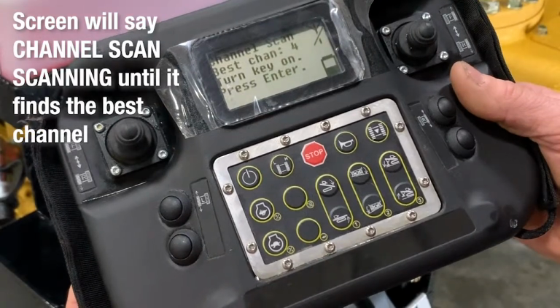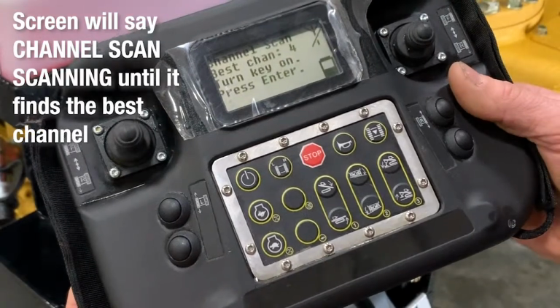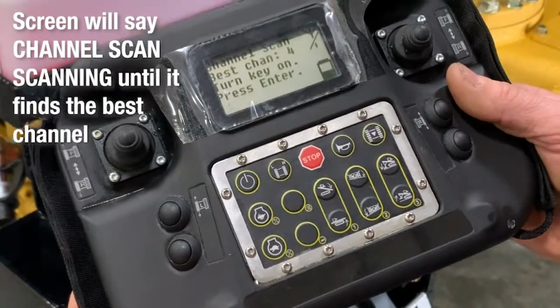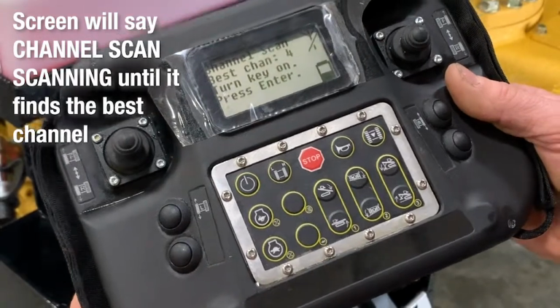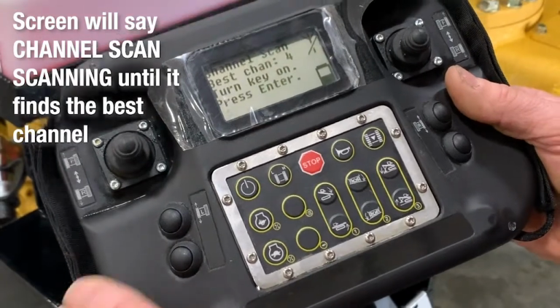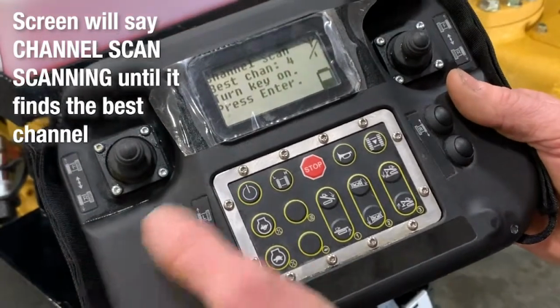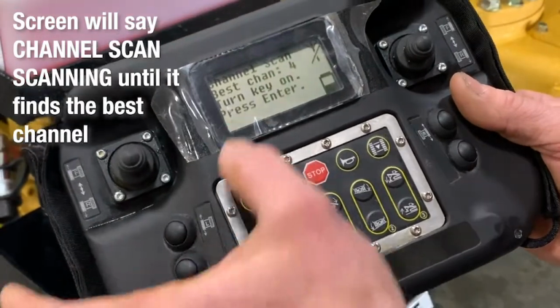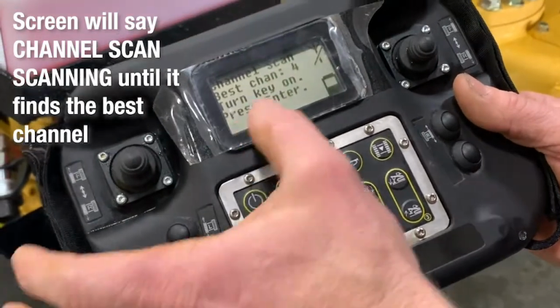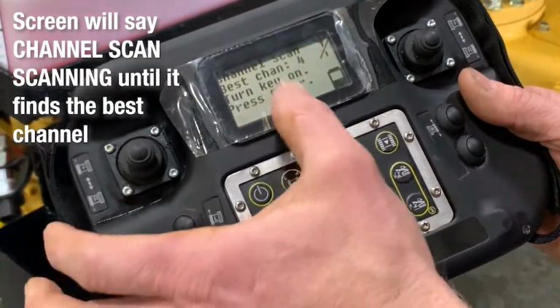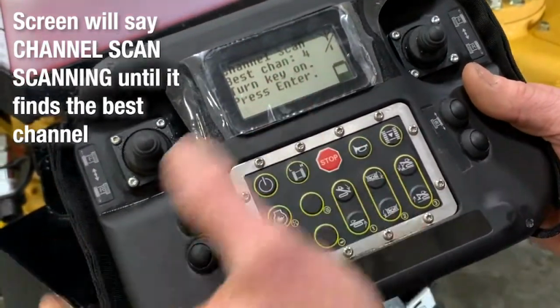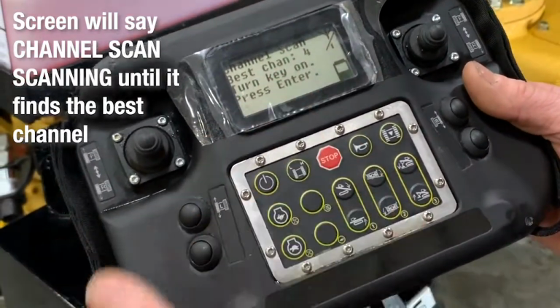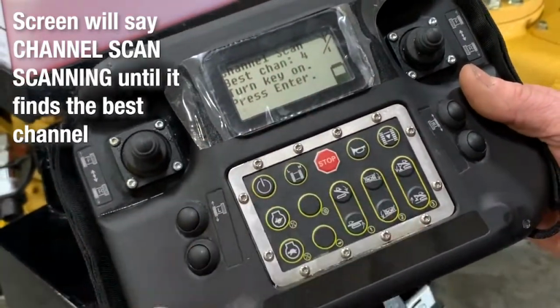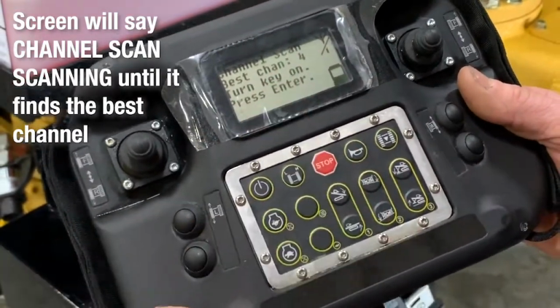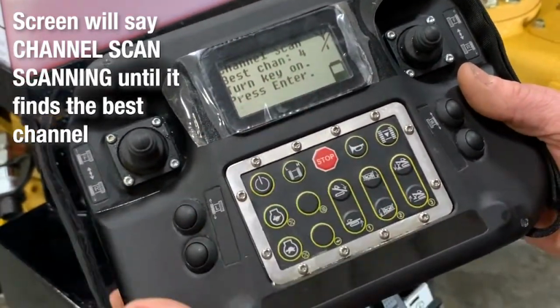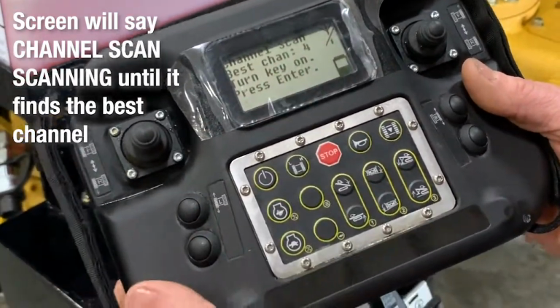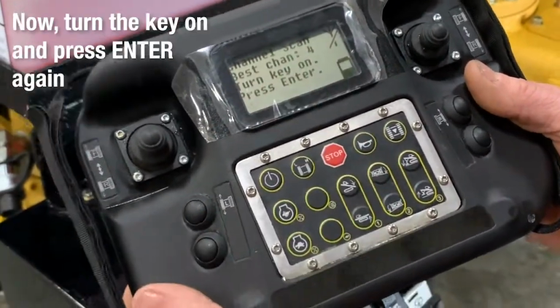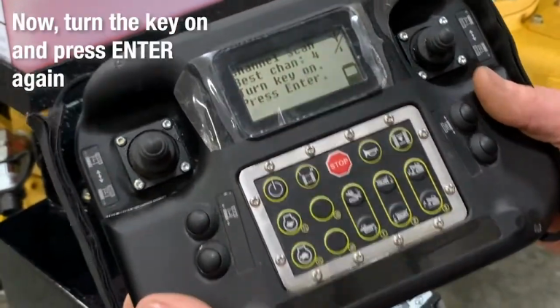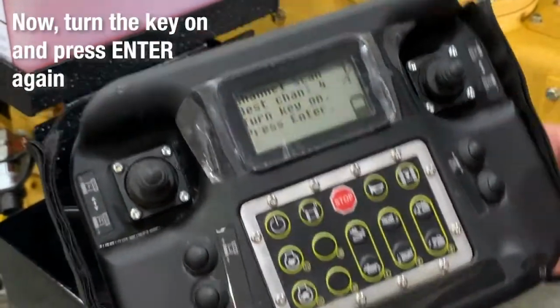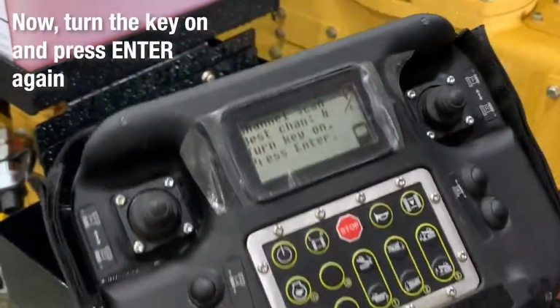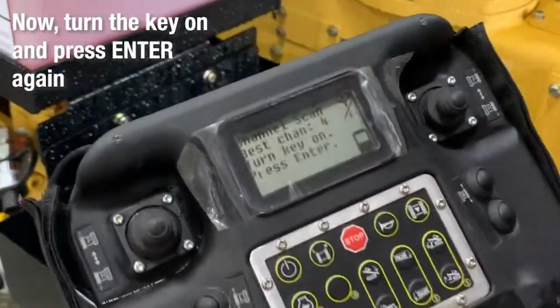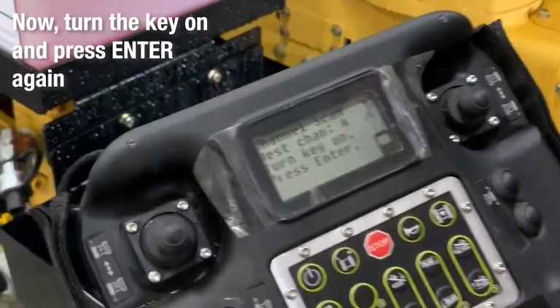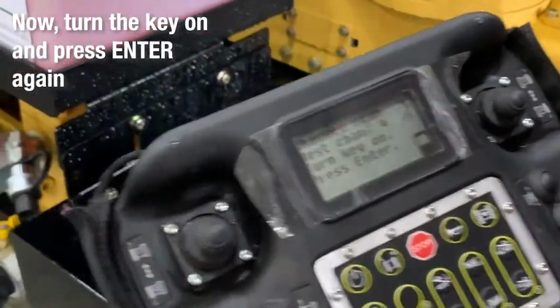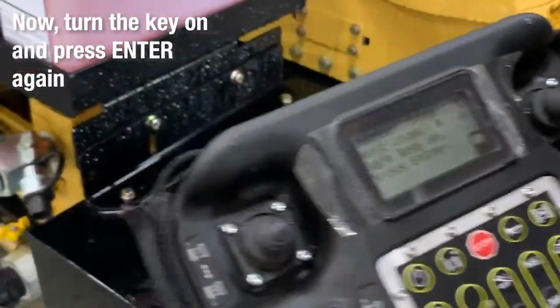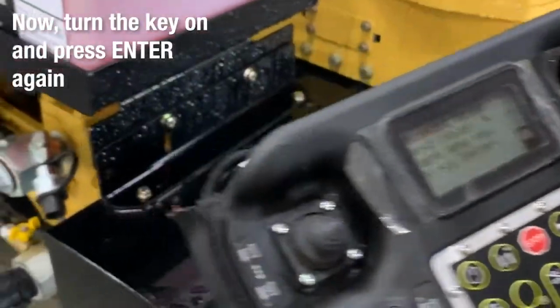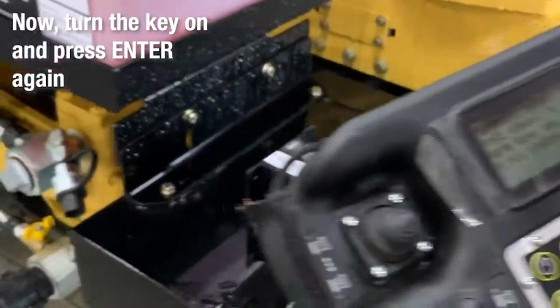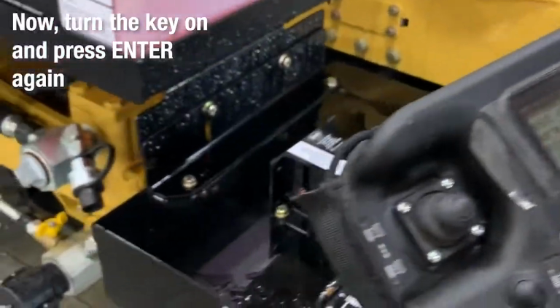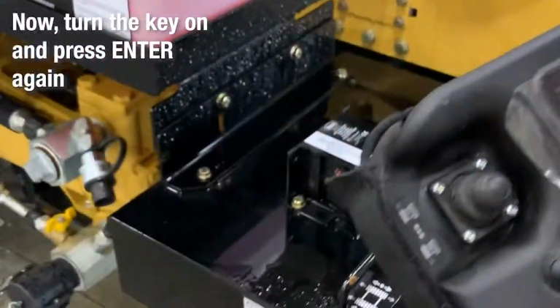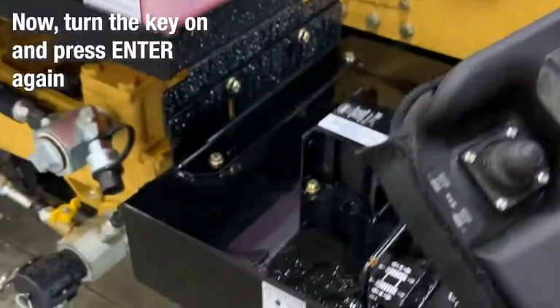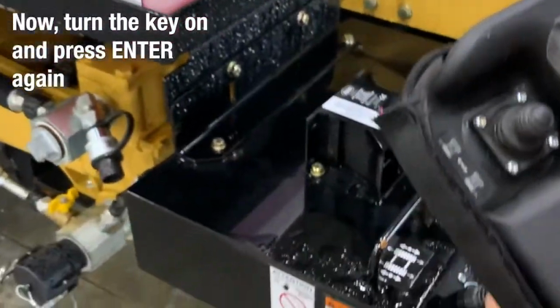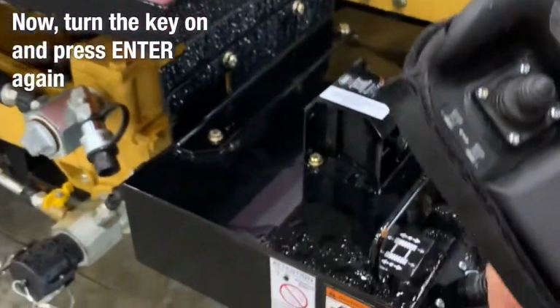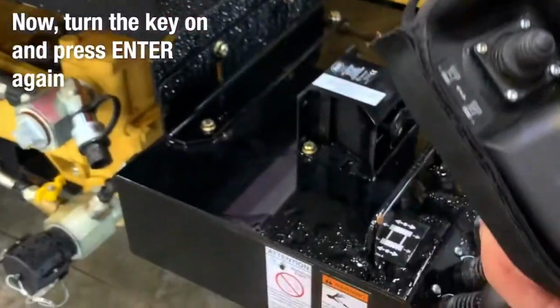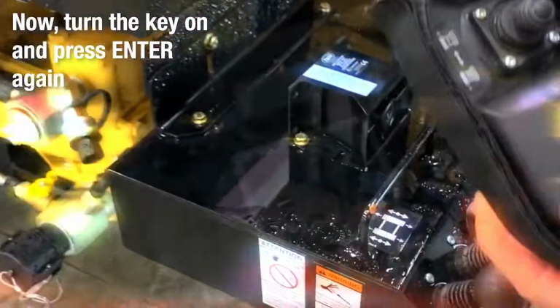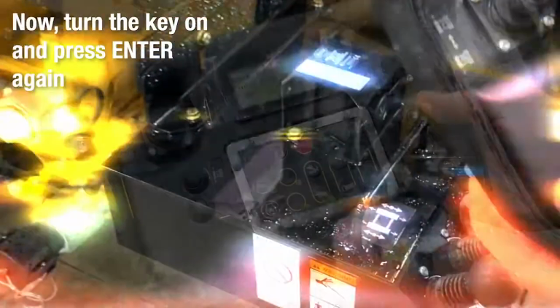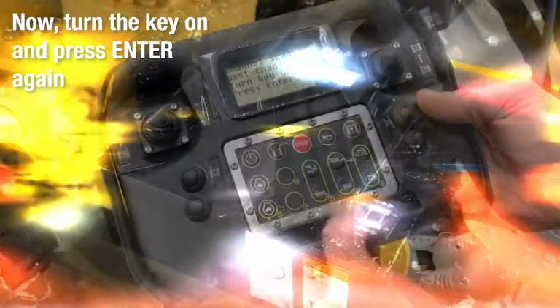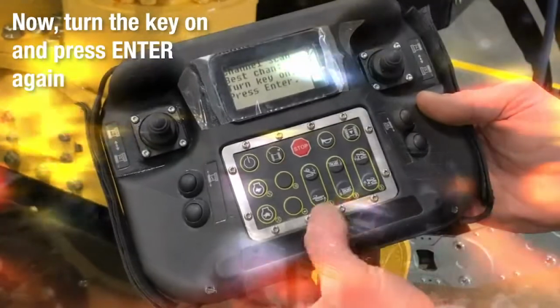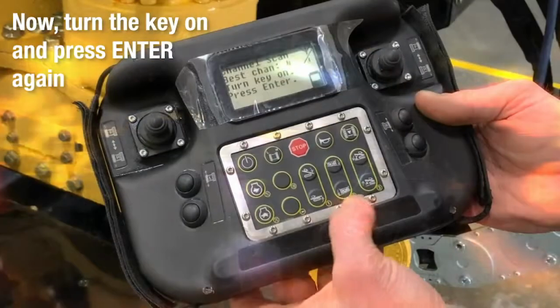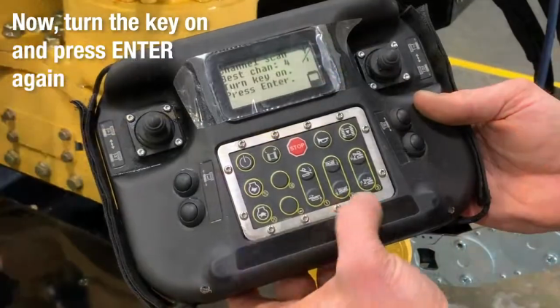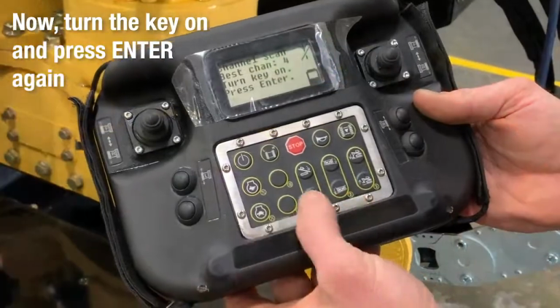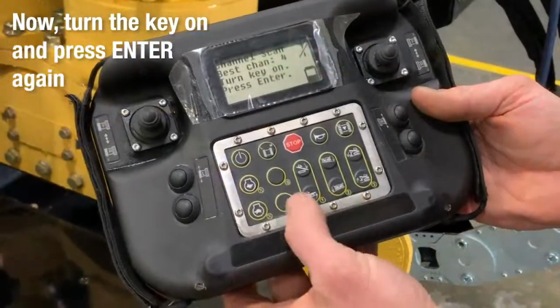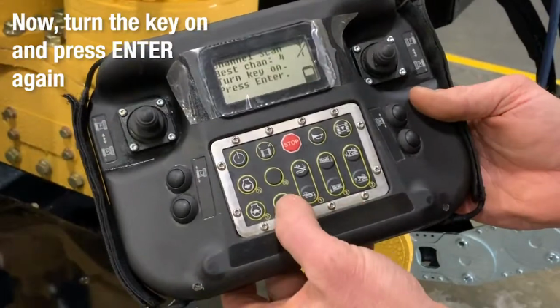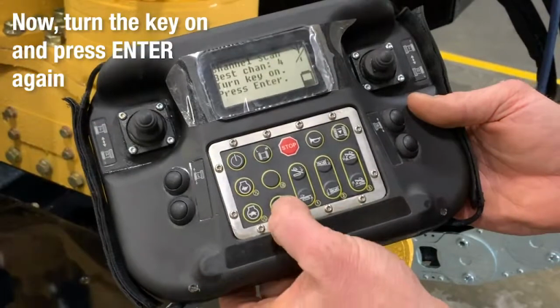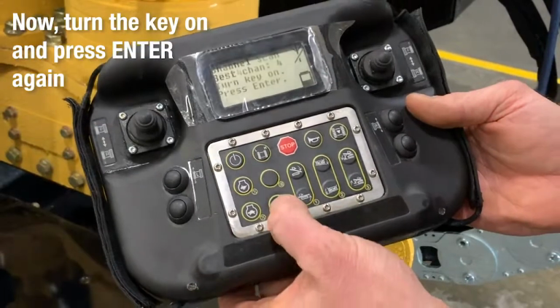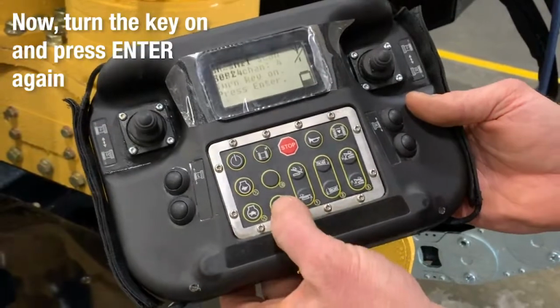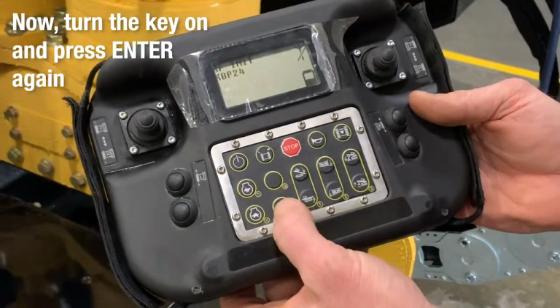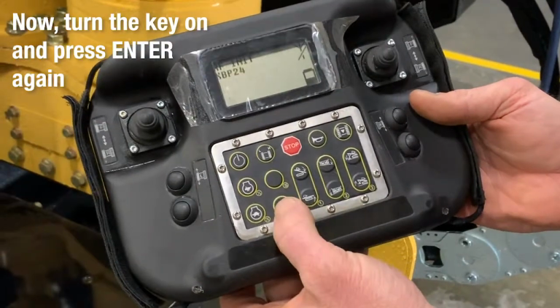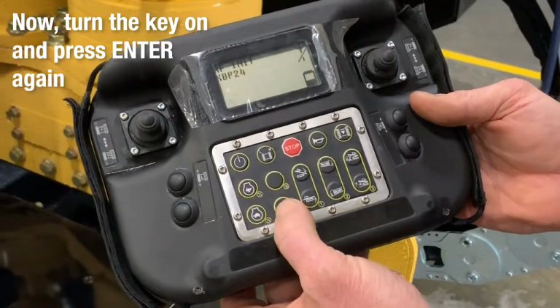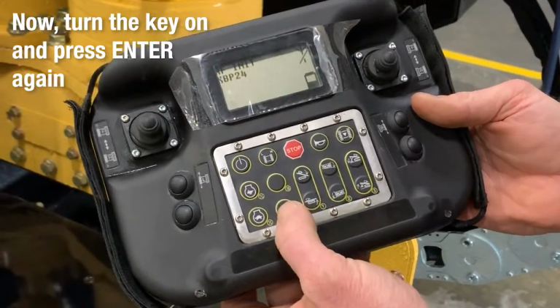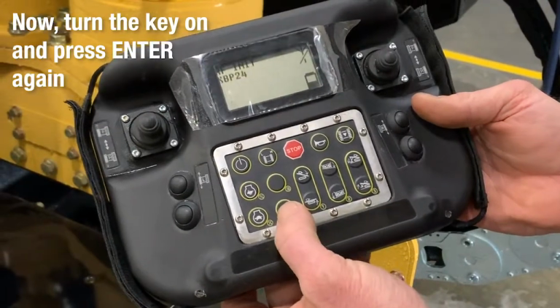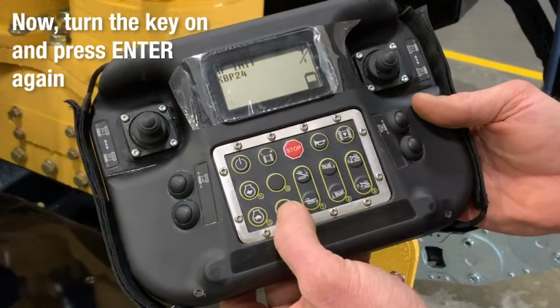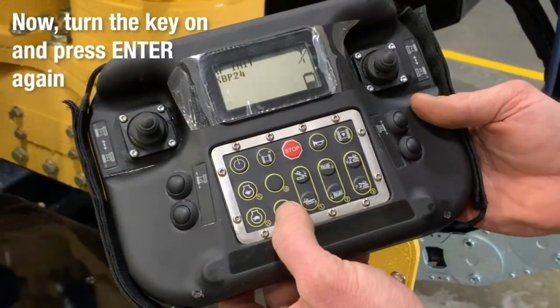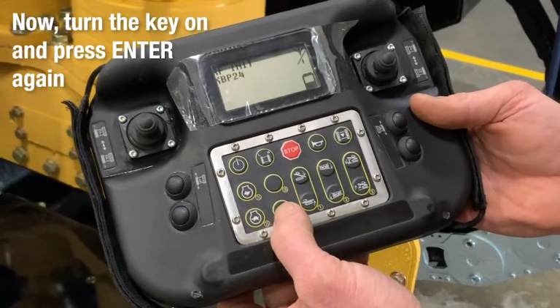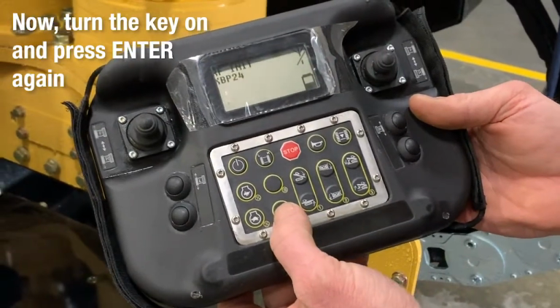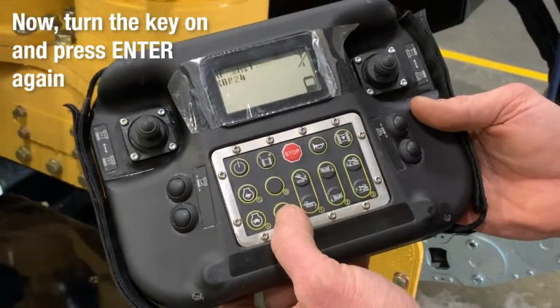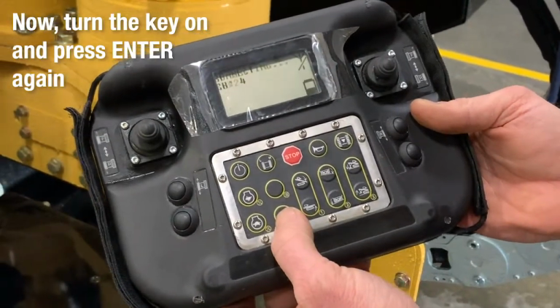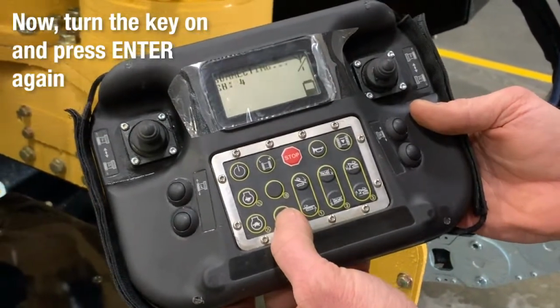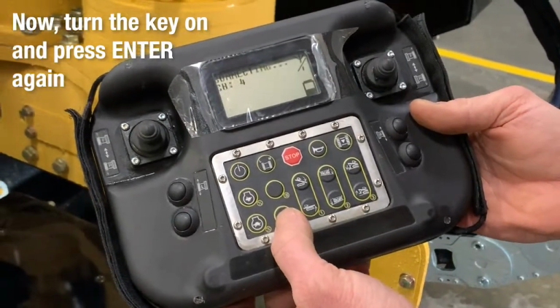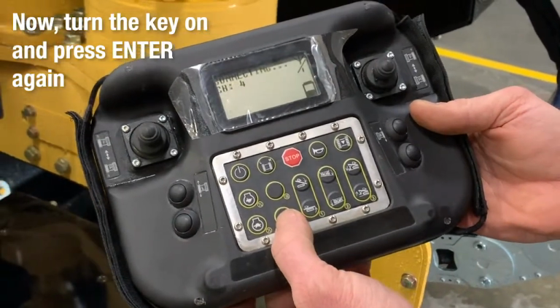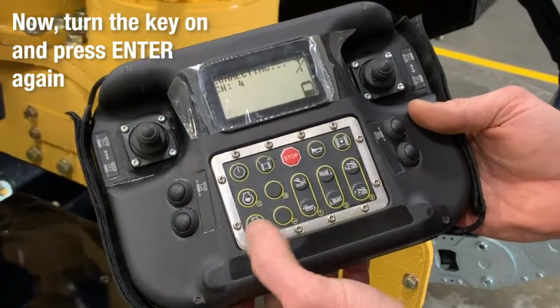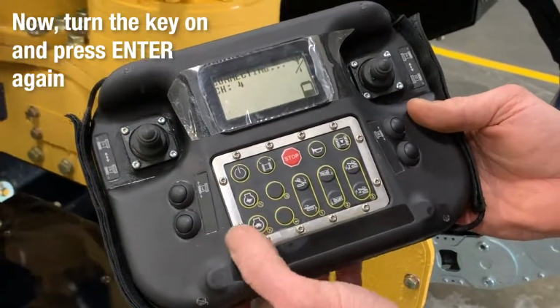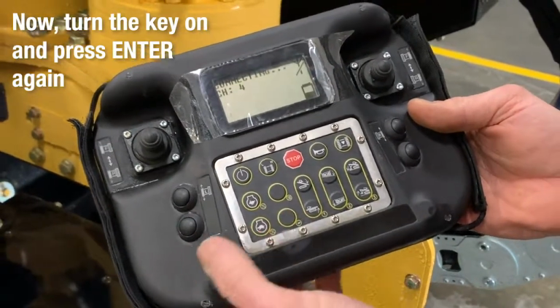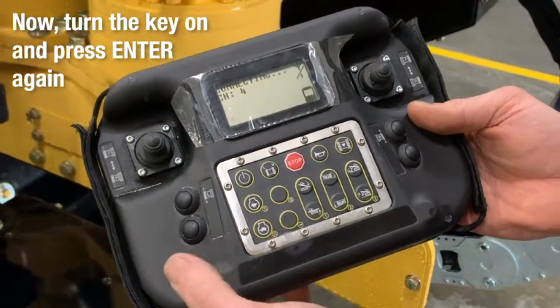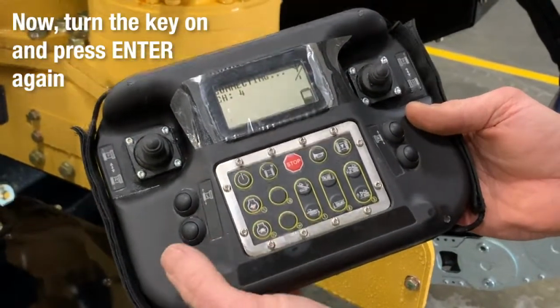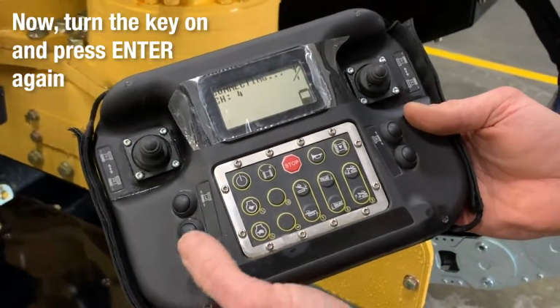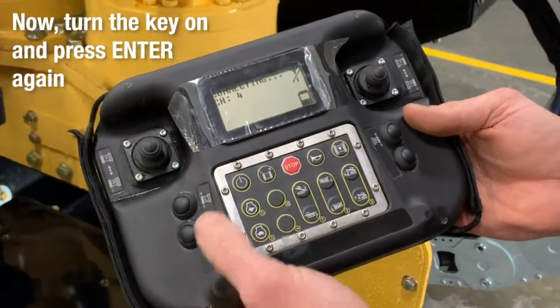There it popped up. This channel is channel 4, so you should turn your key on. Hit the enter button and you should be ready to go.